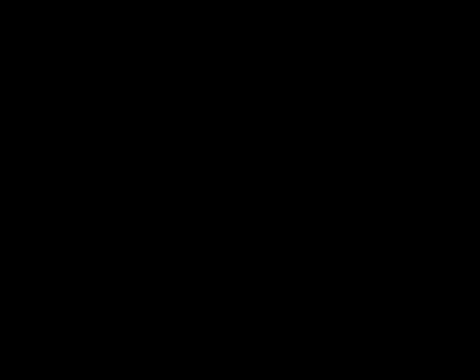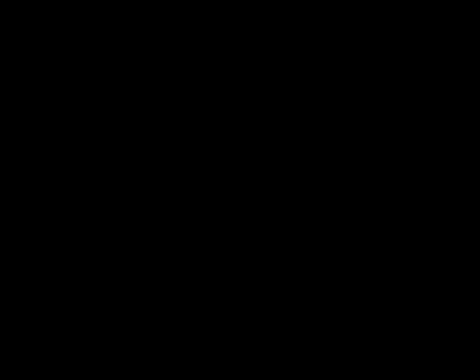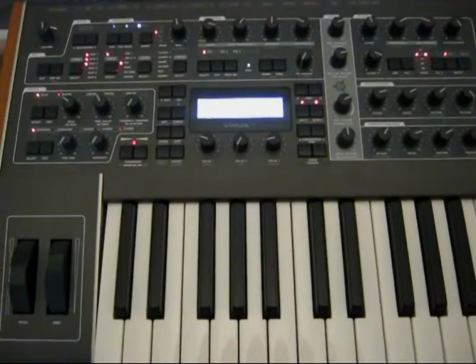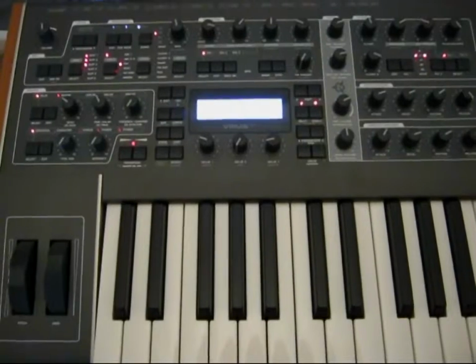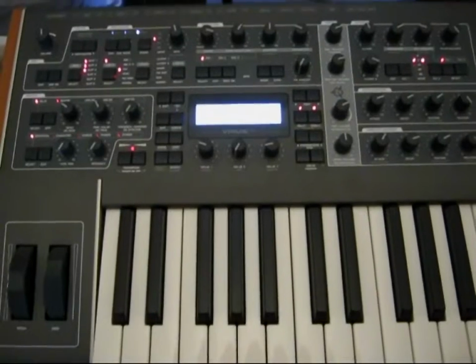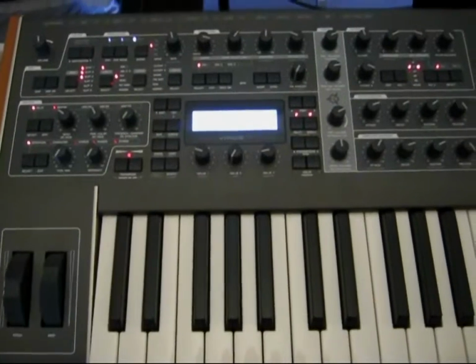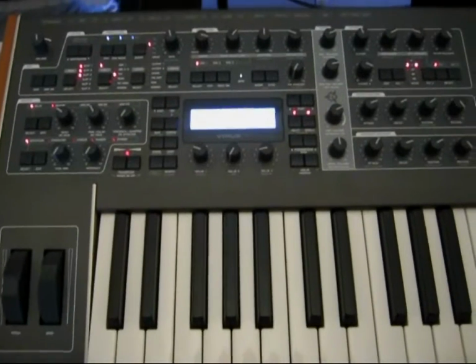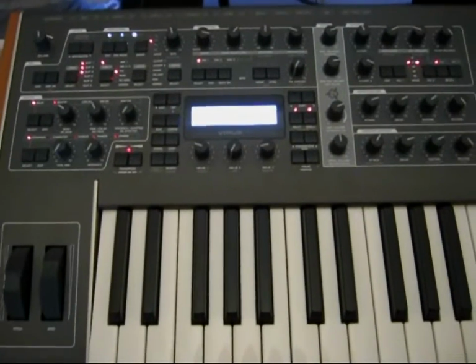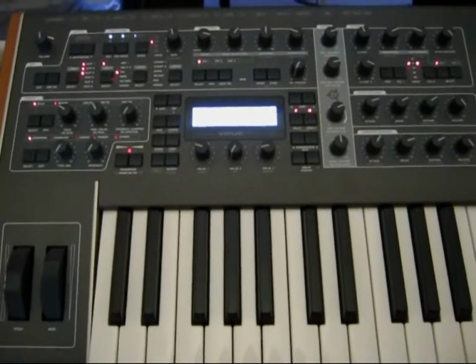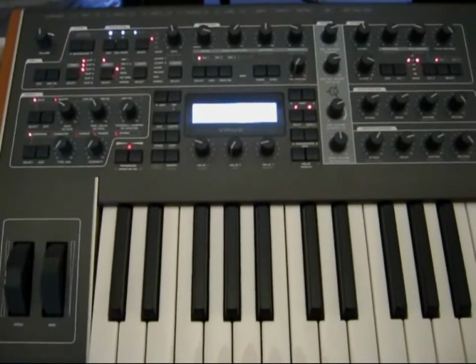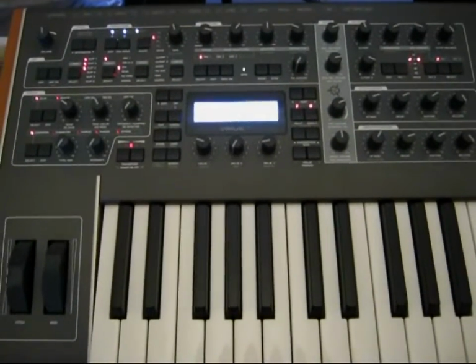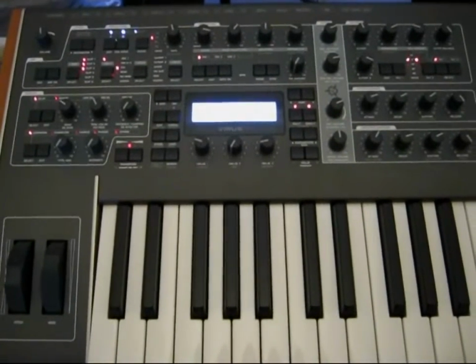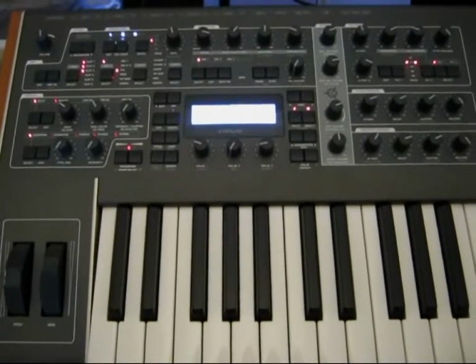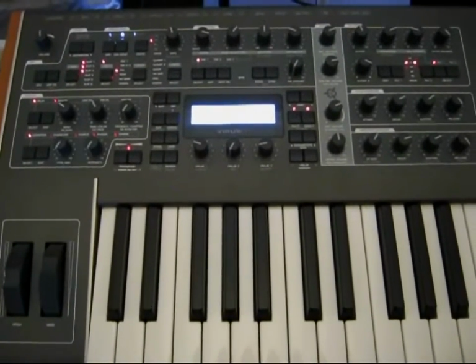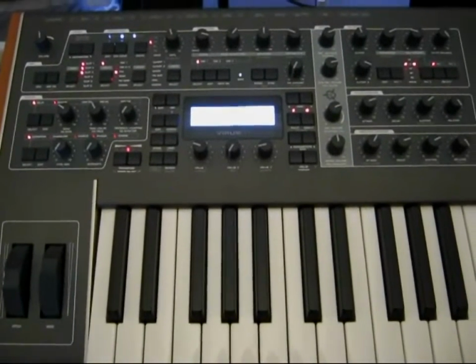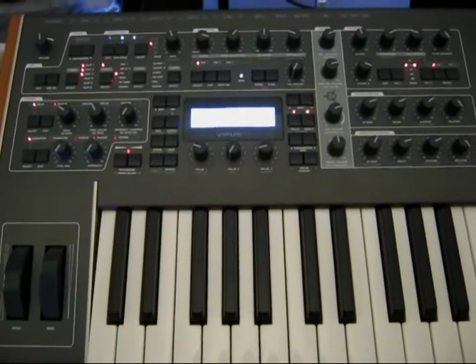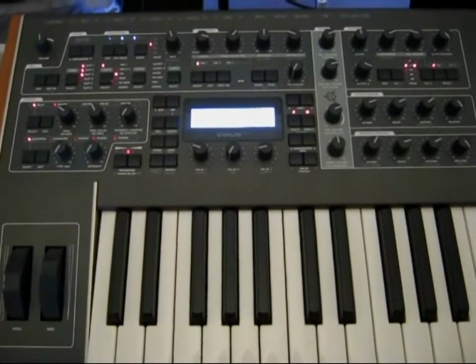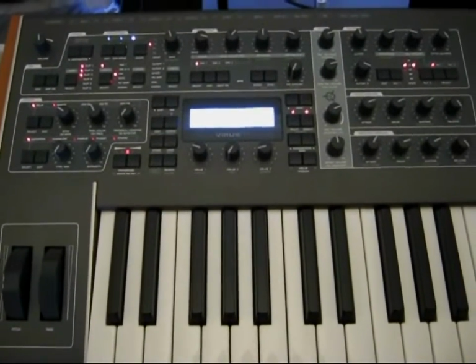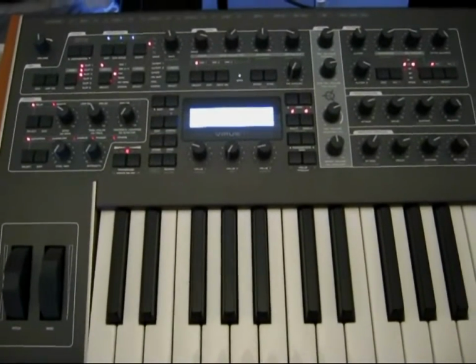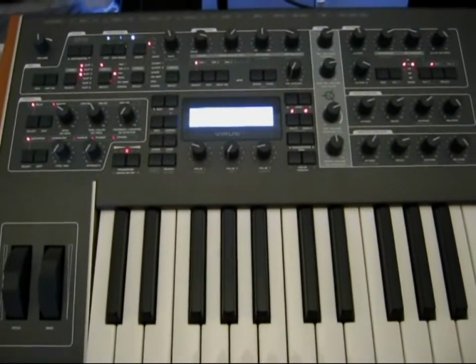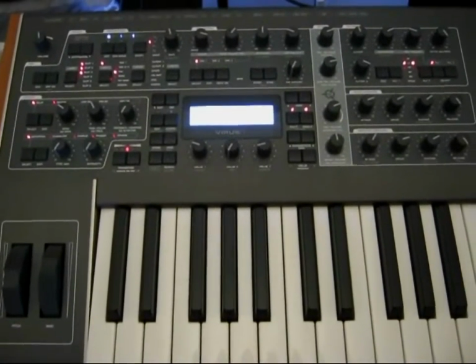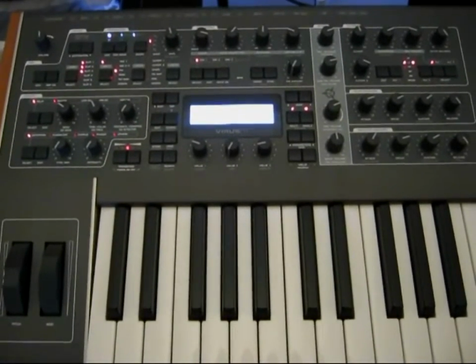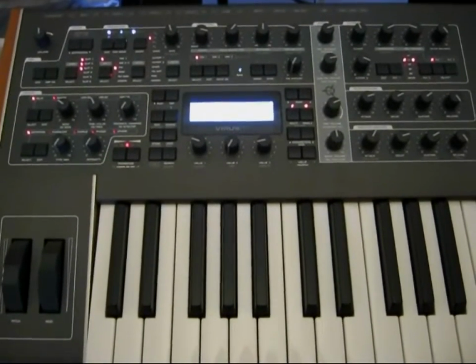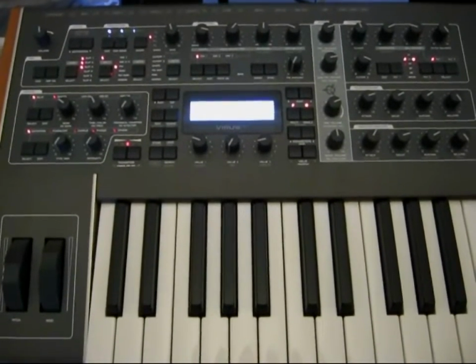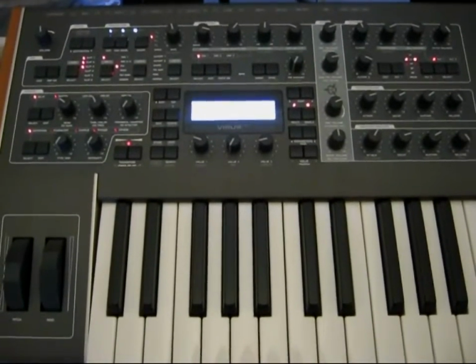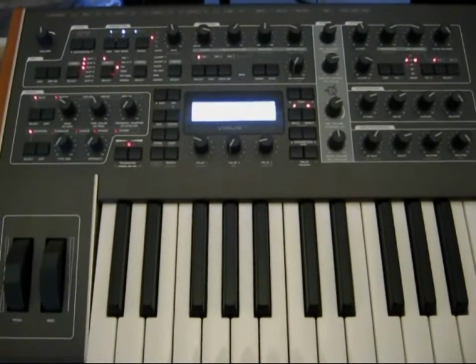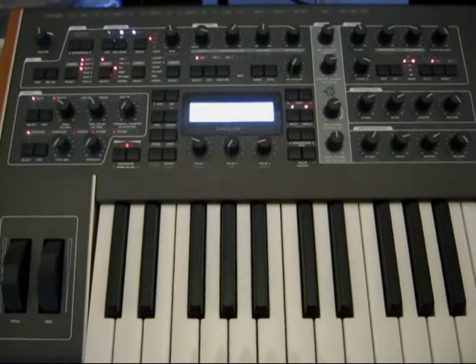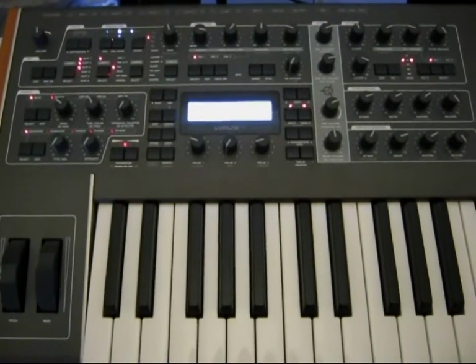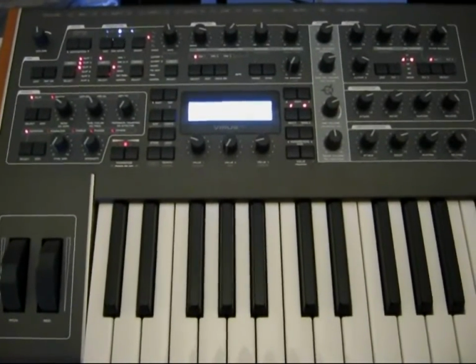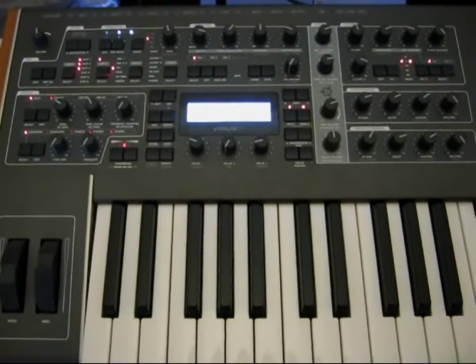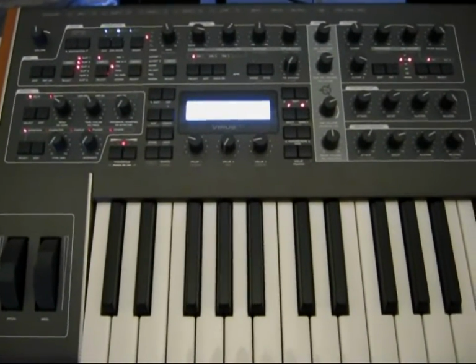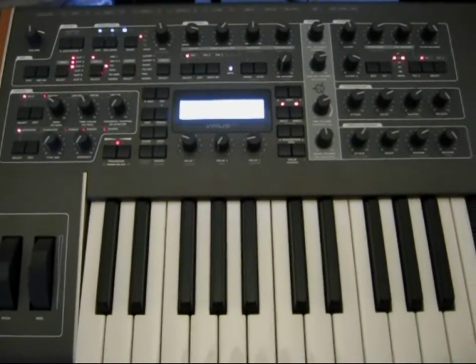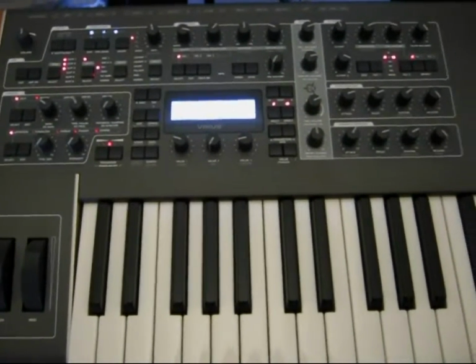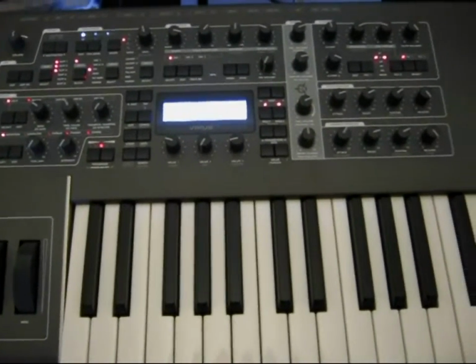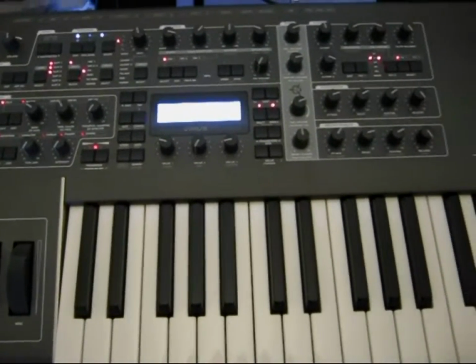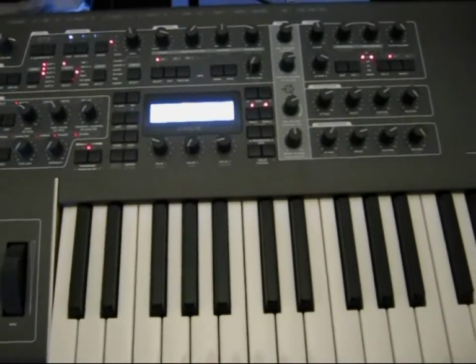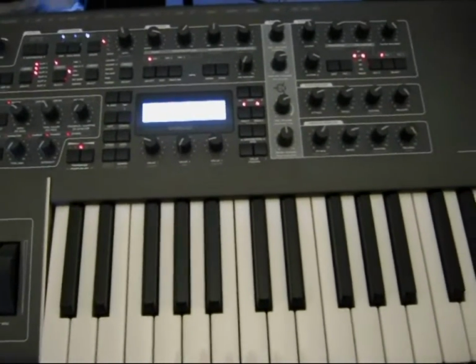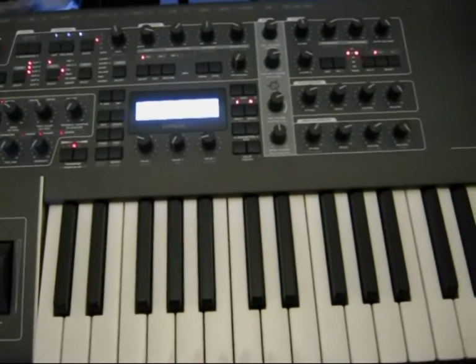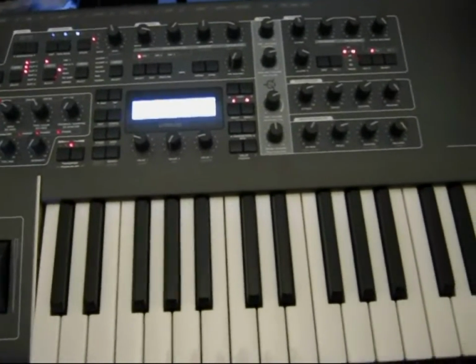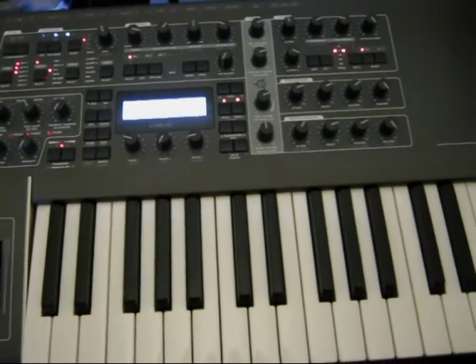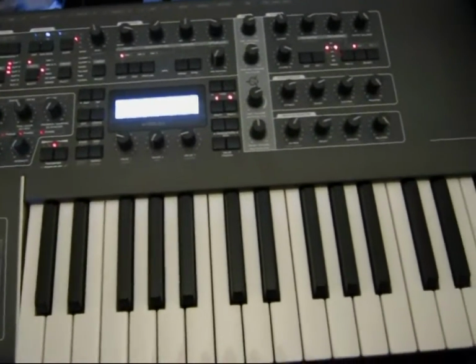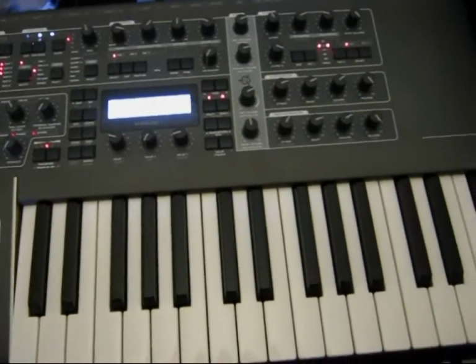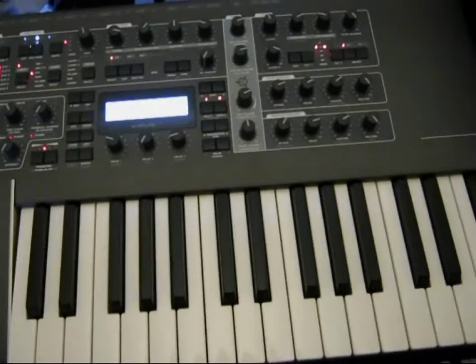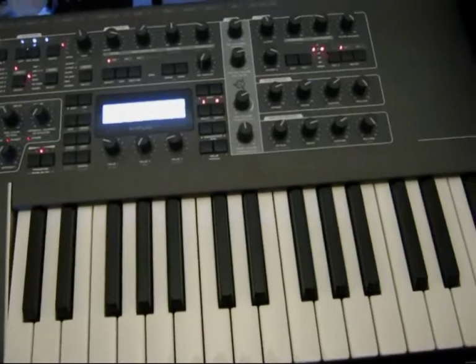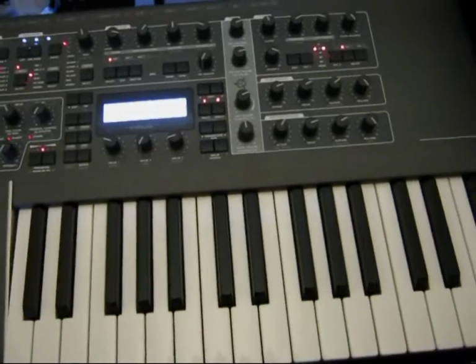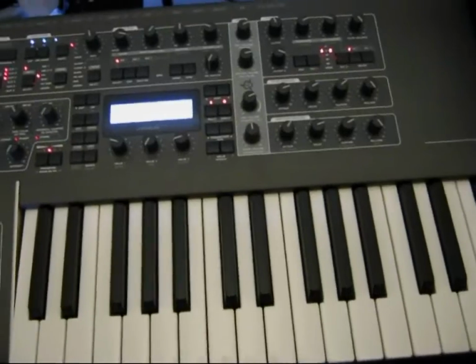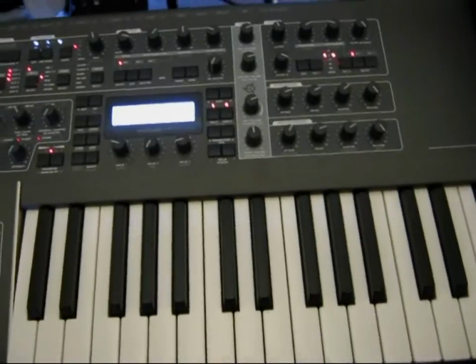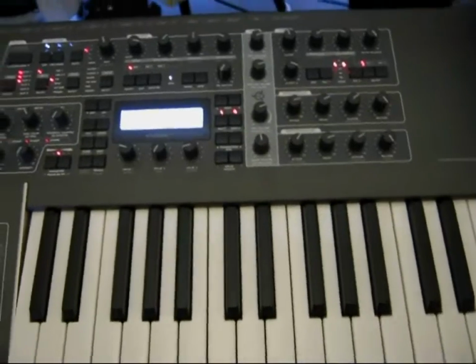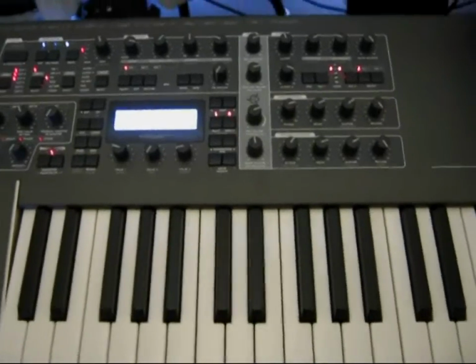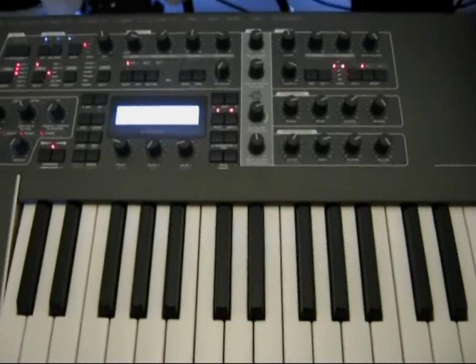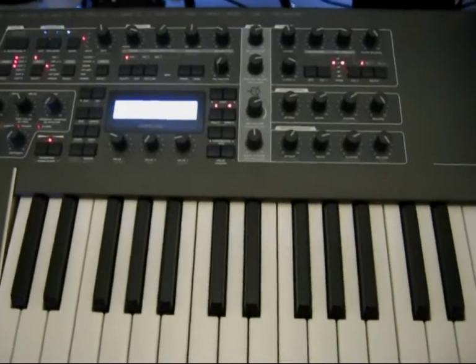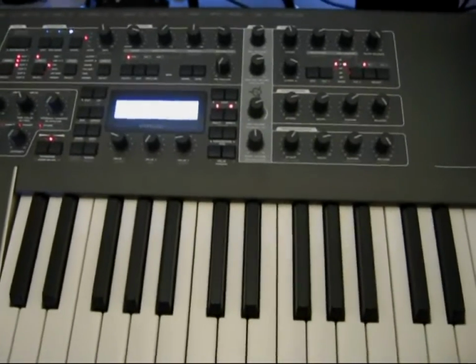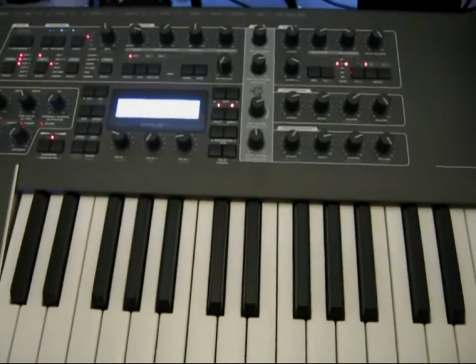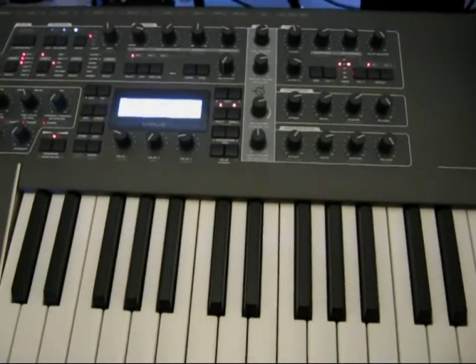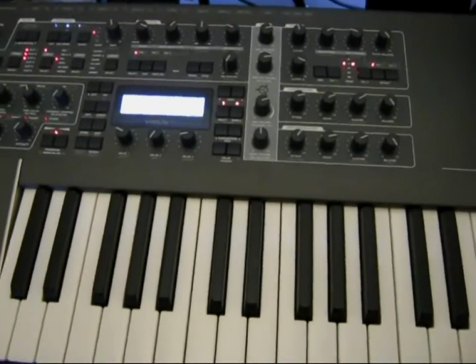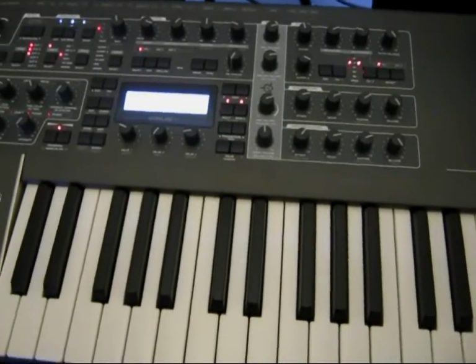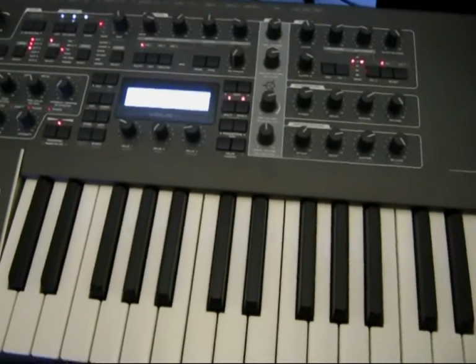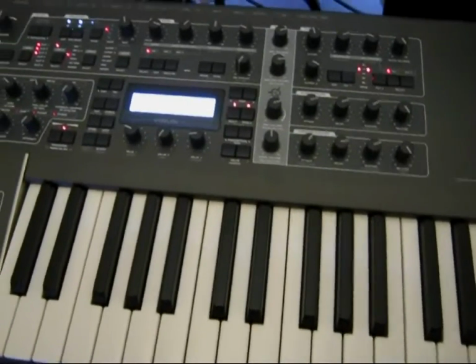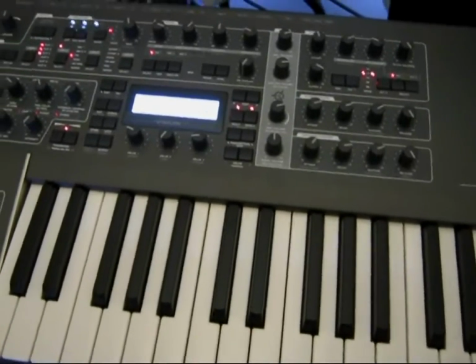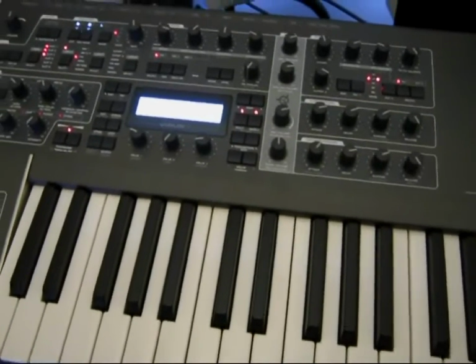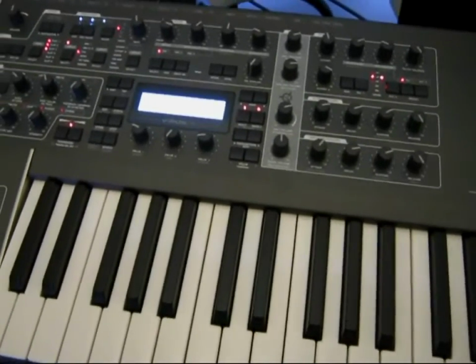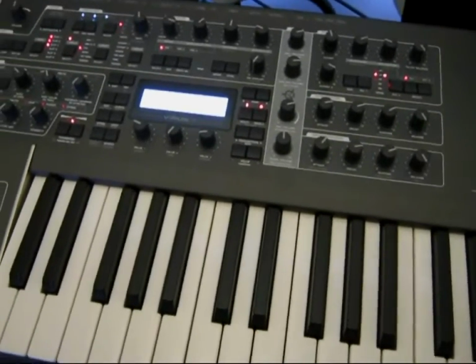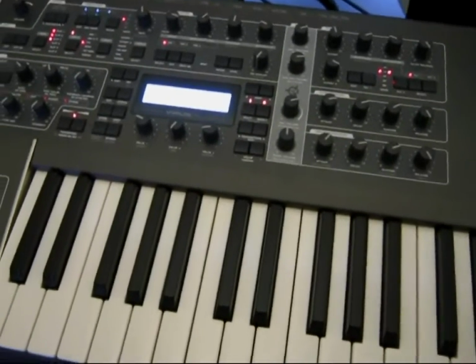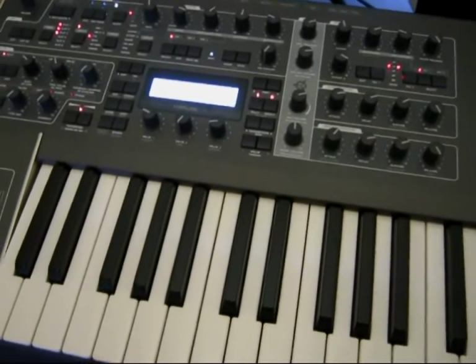Above the Supernova we have the Access Virus TI2, which is probably the most versatile virtual analog synth available and is 16-part multitimbral.